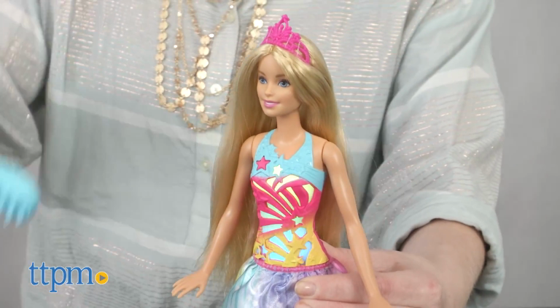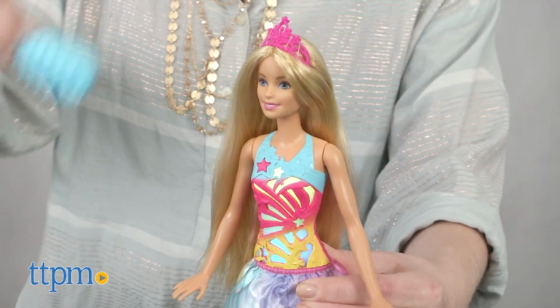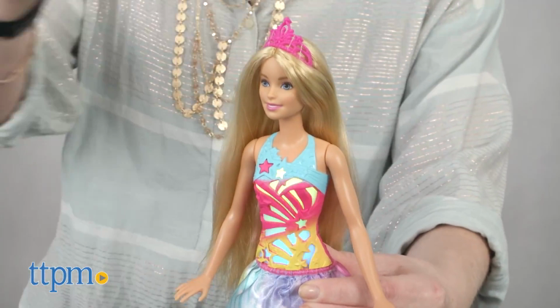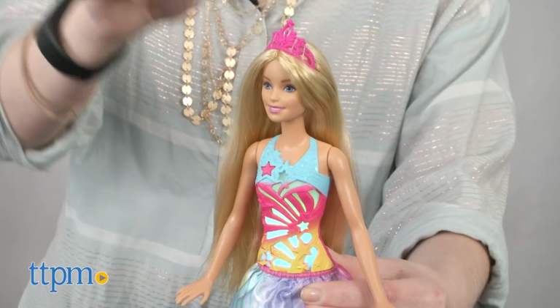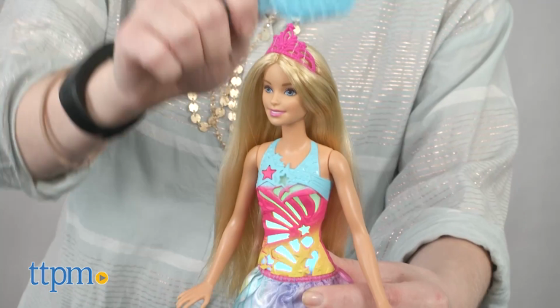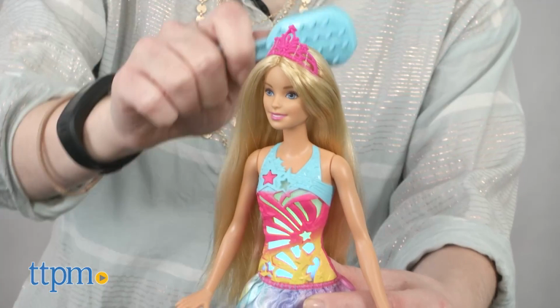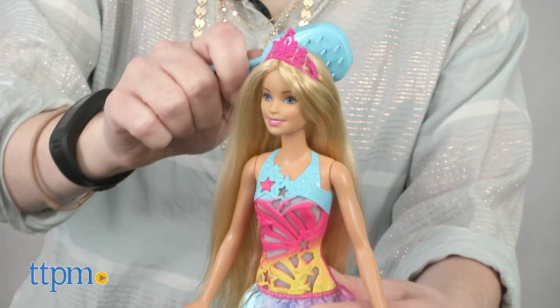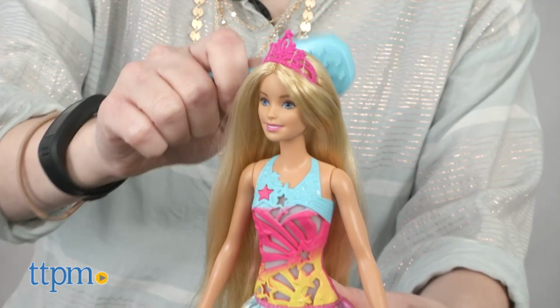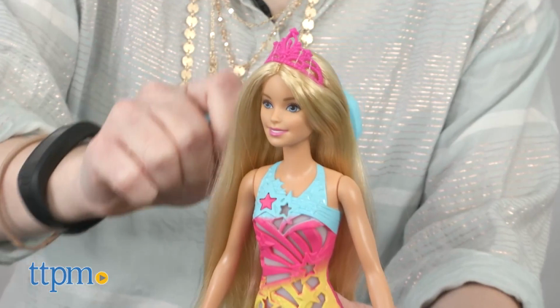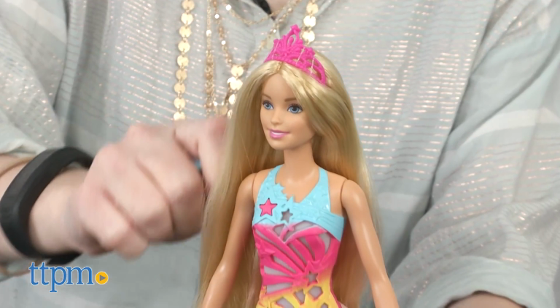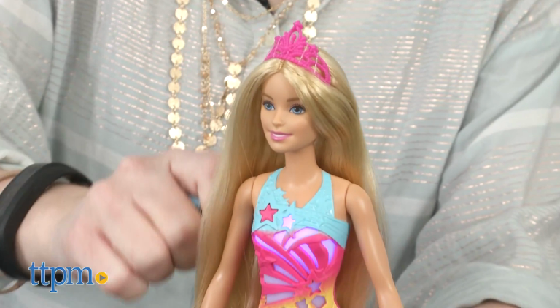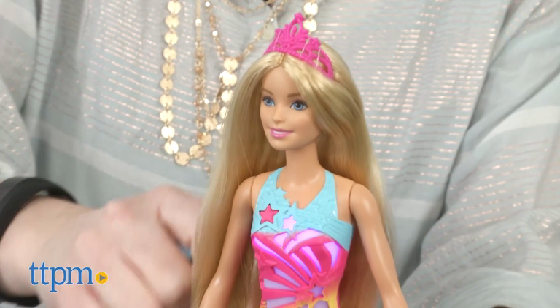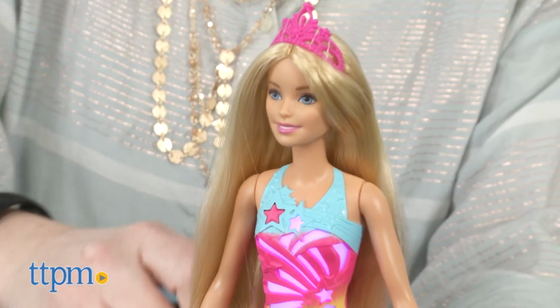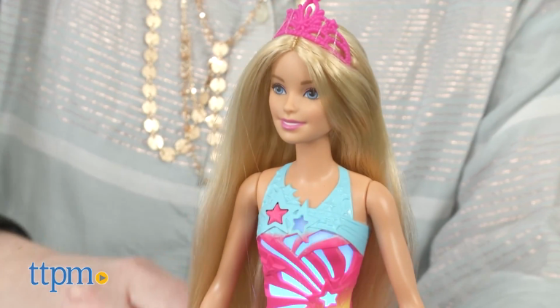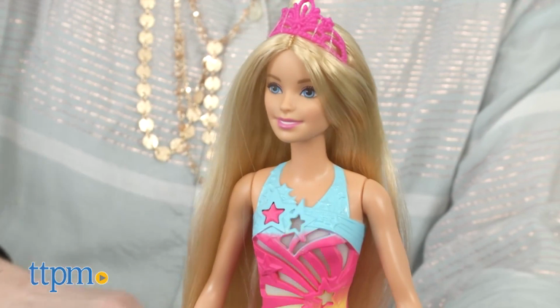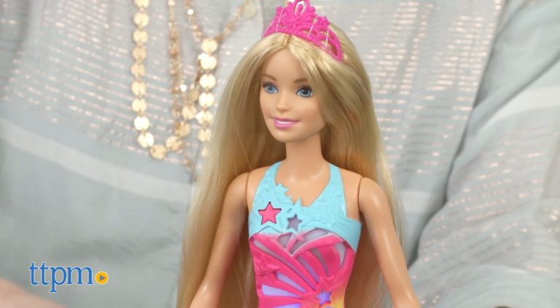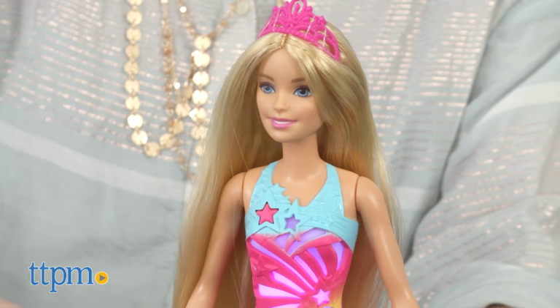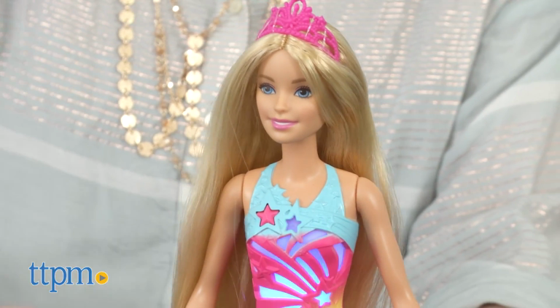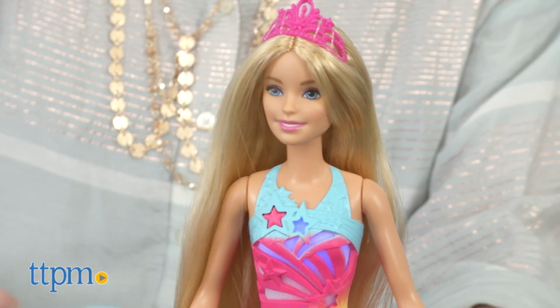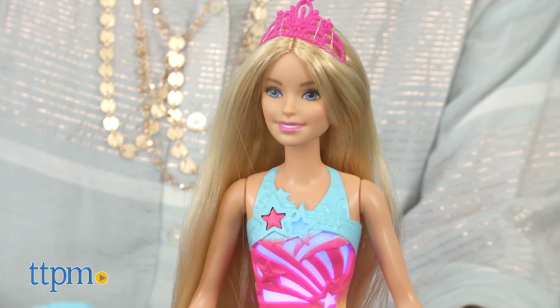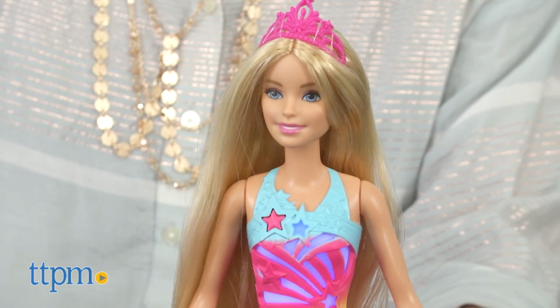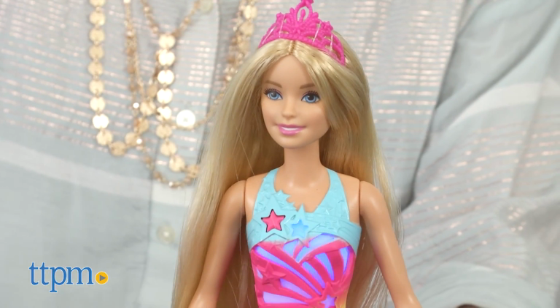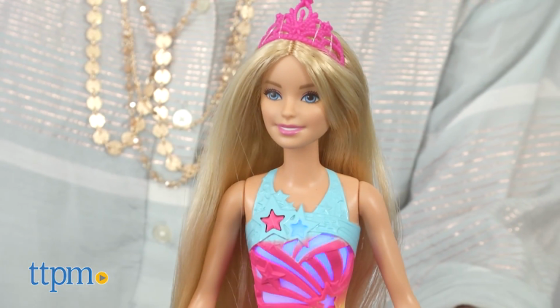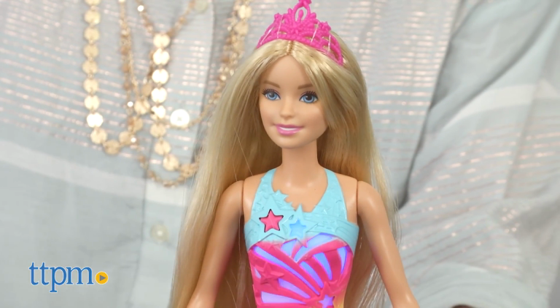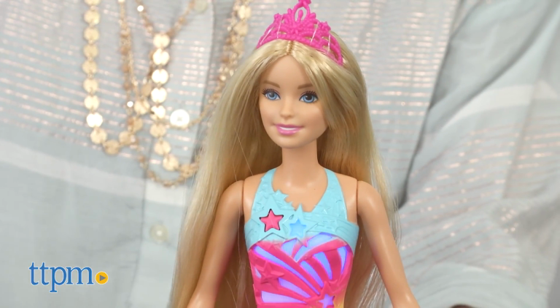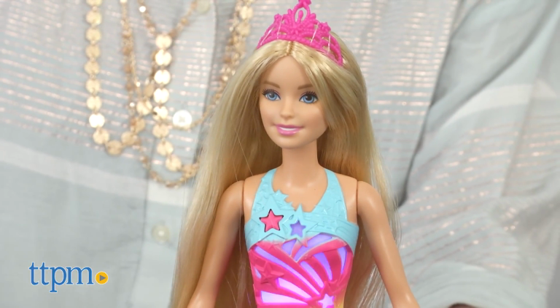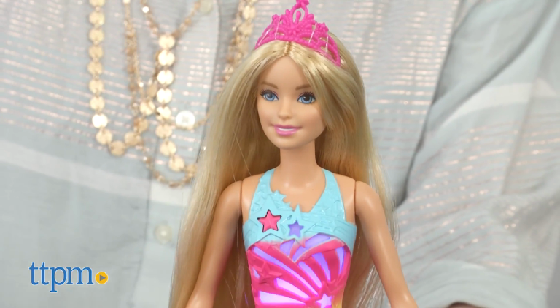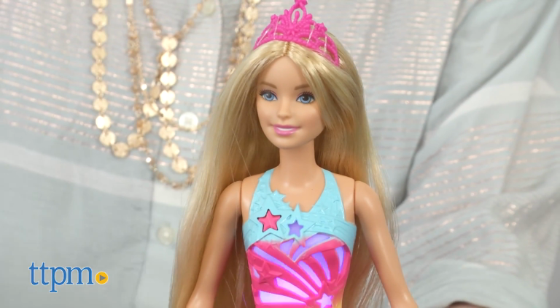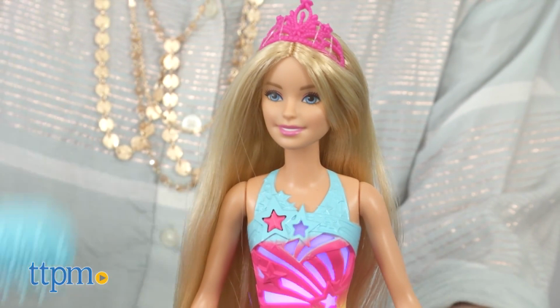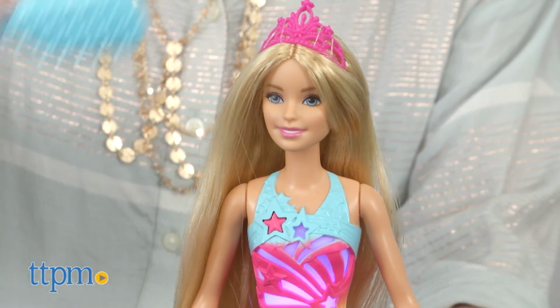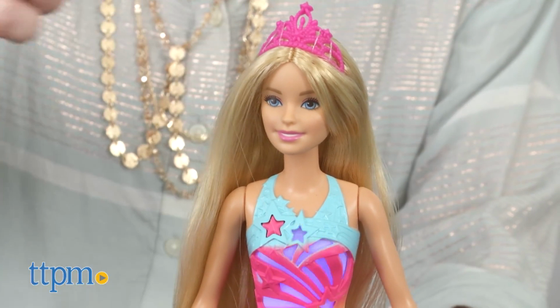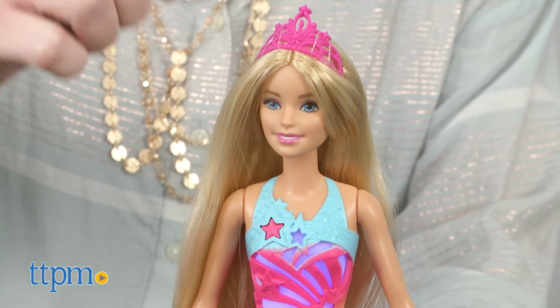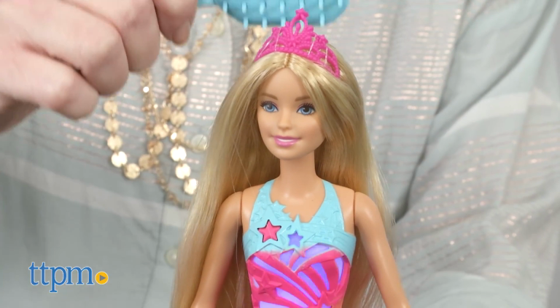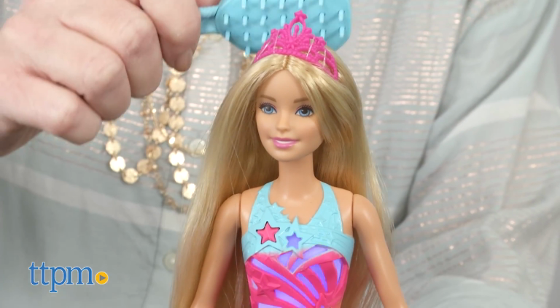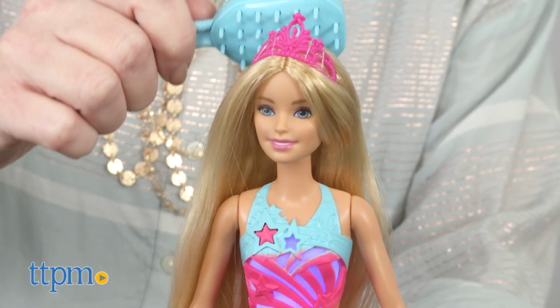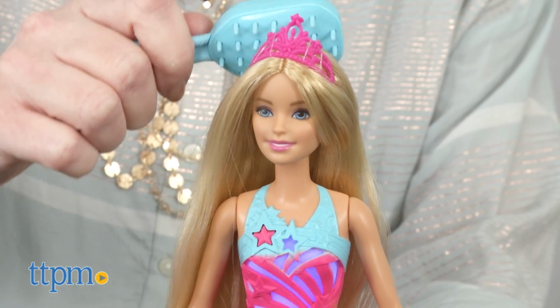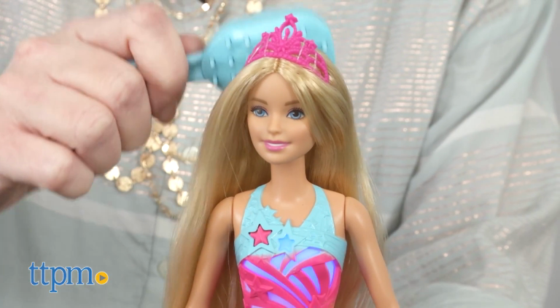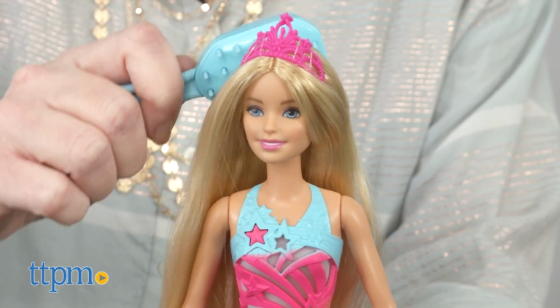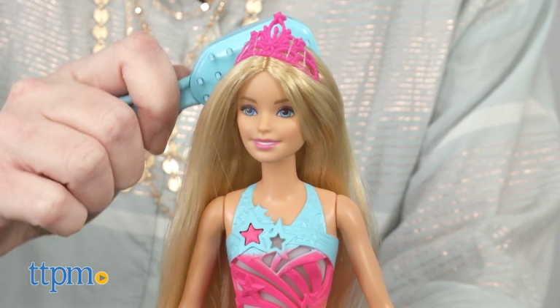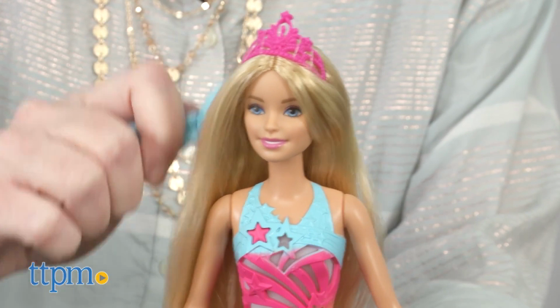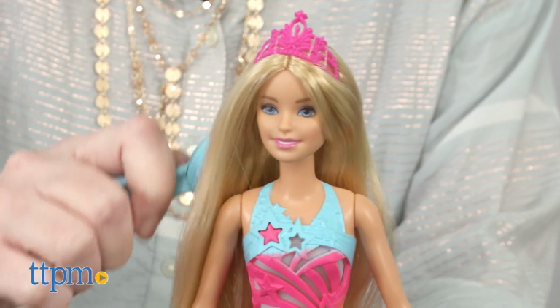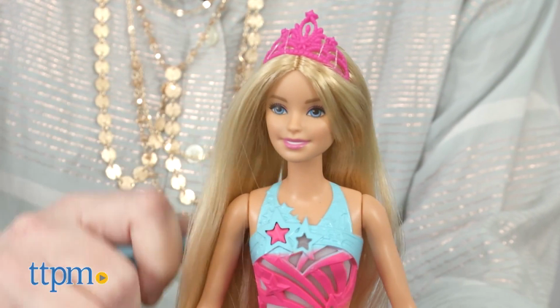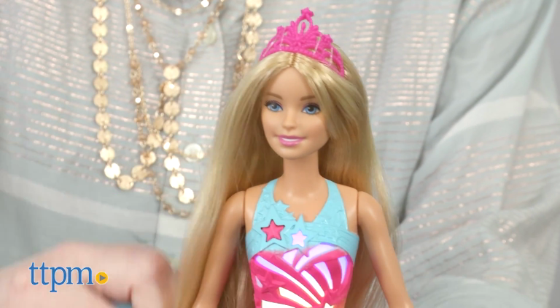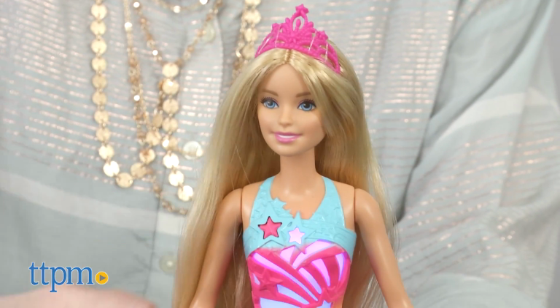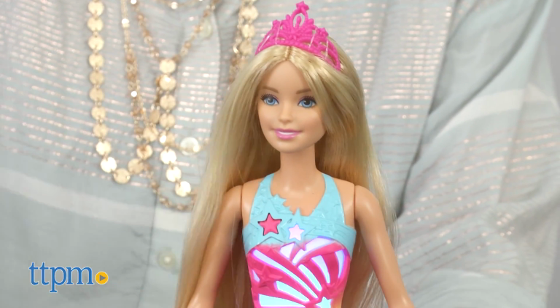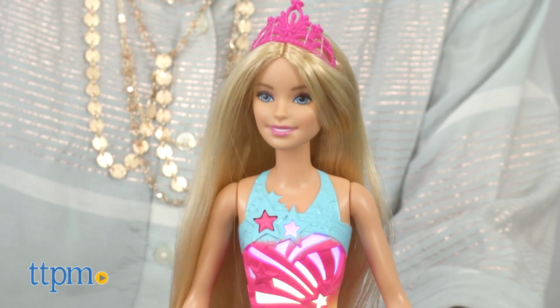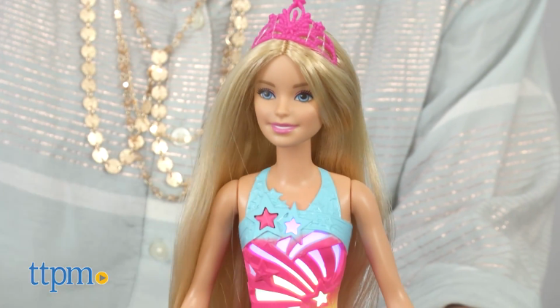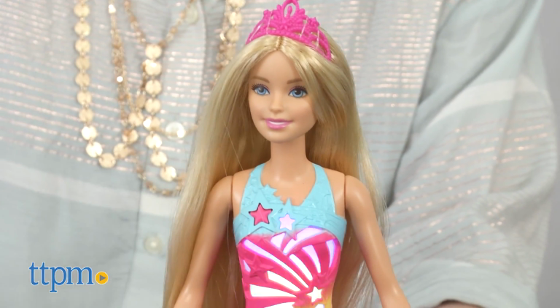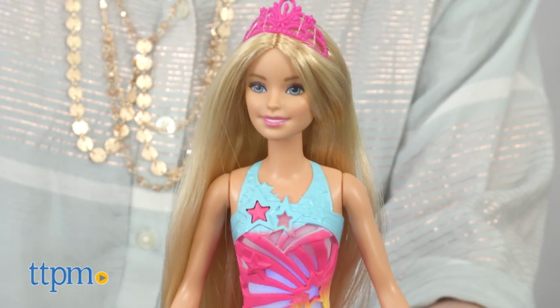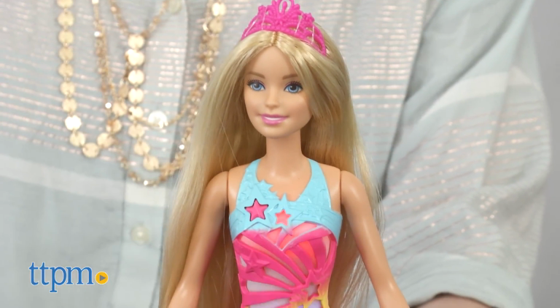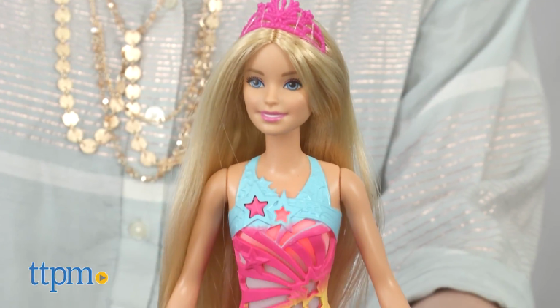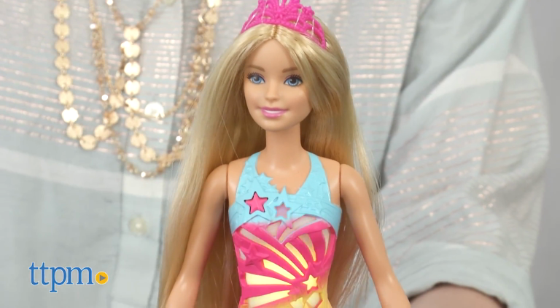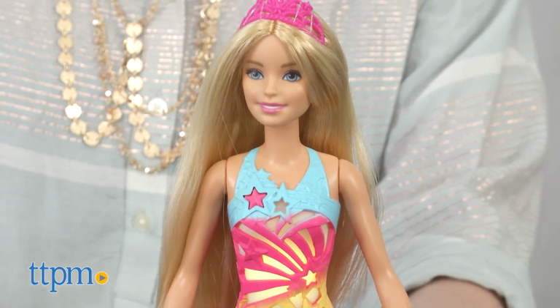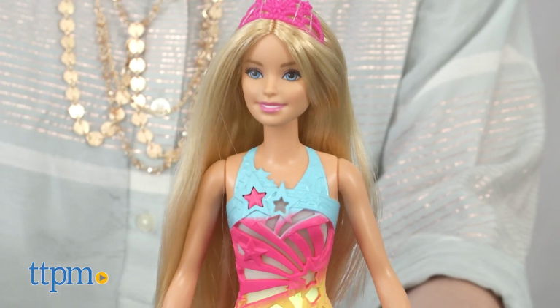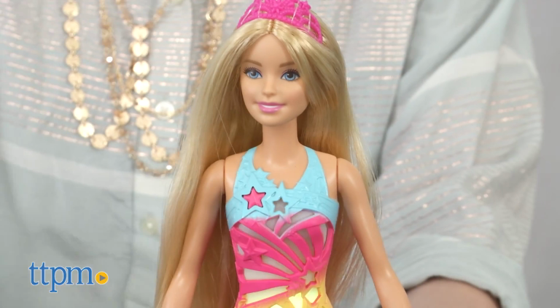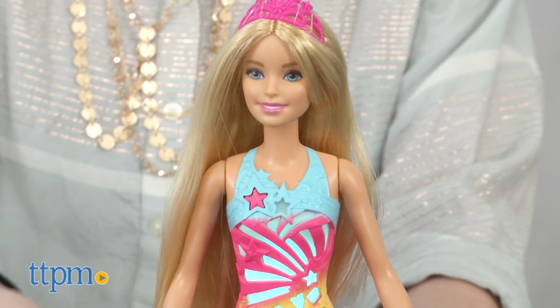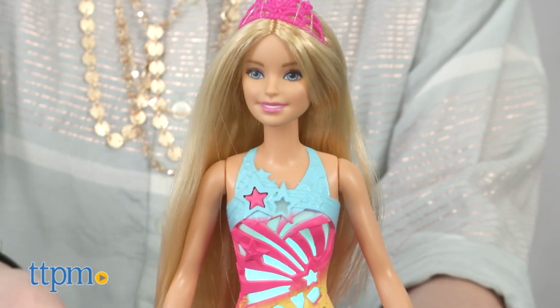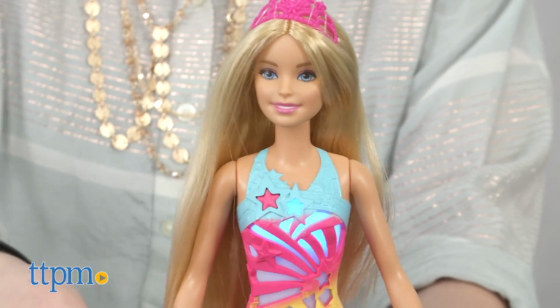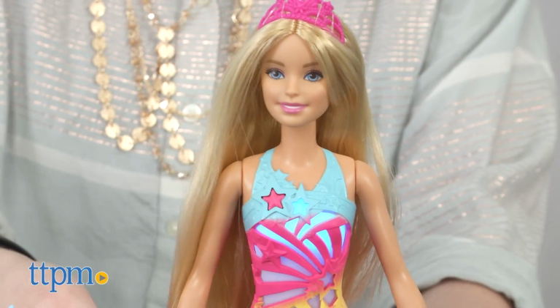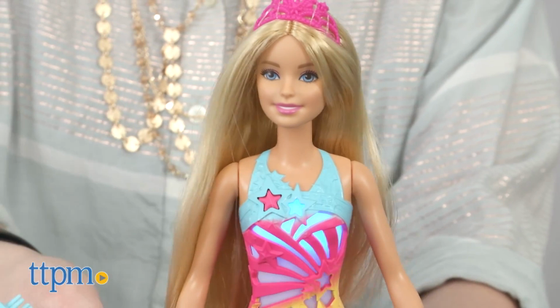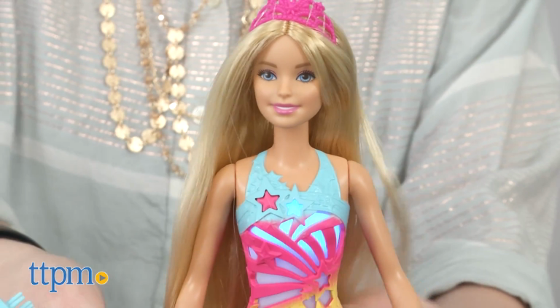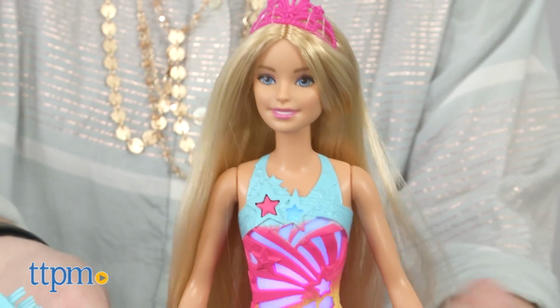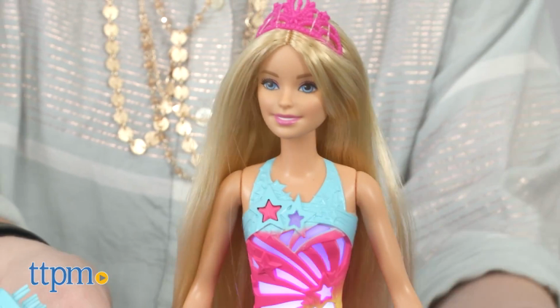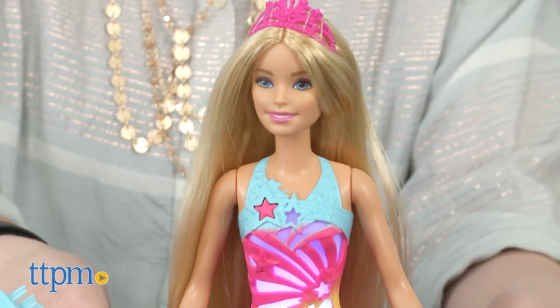This will be a fun way for fans of the Dreamtopia movie and YouTube series to bring some of what they've watched to life and create their own adventures for Barbie in the world of Dreamtopia.